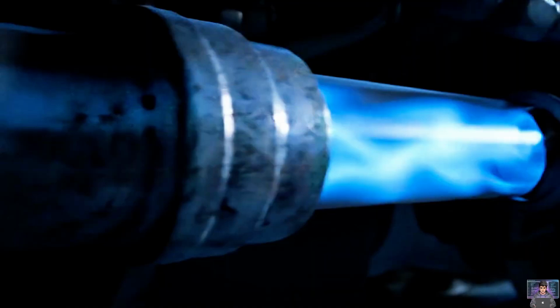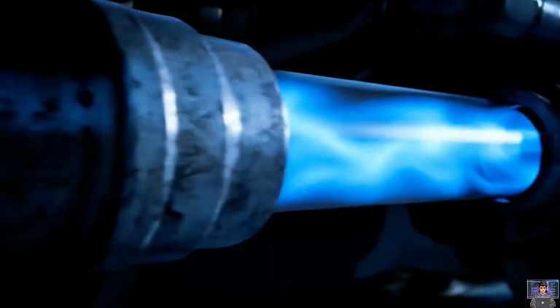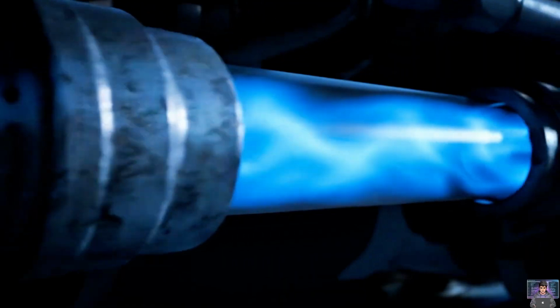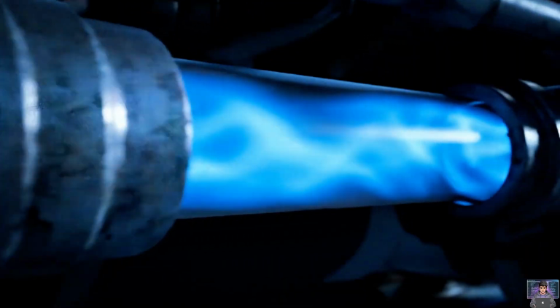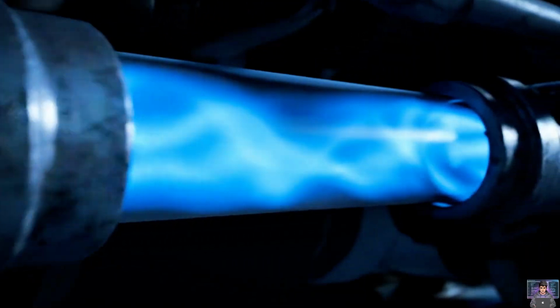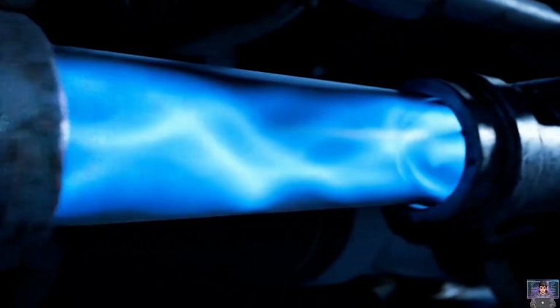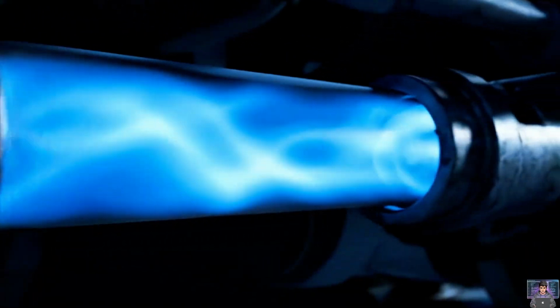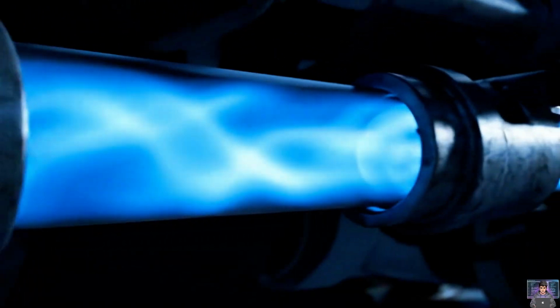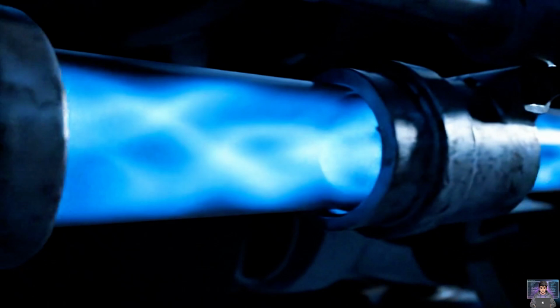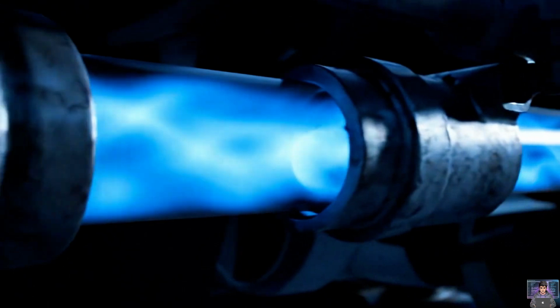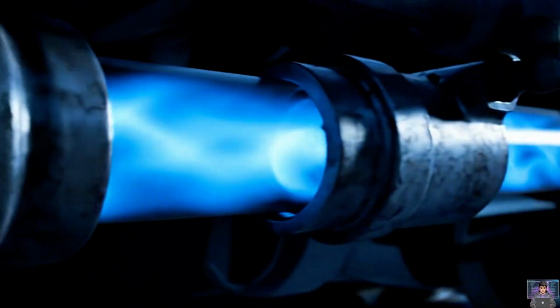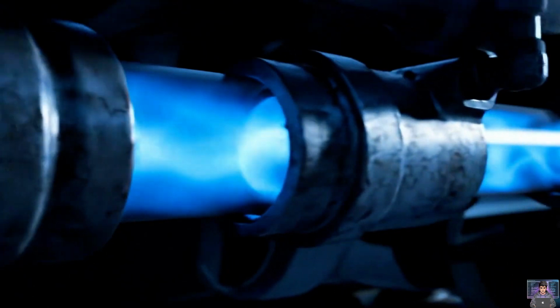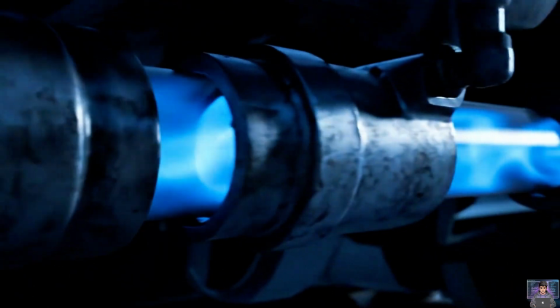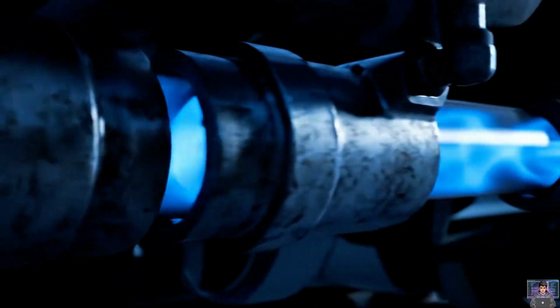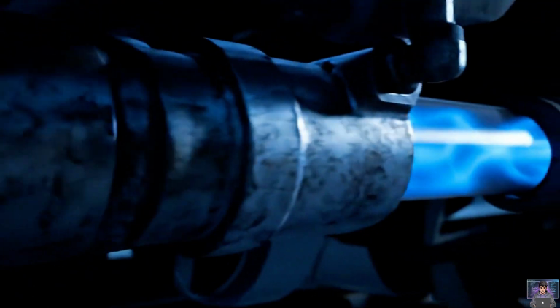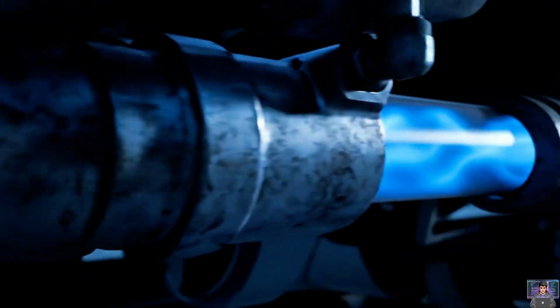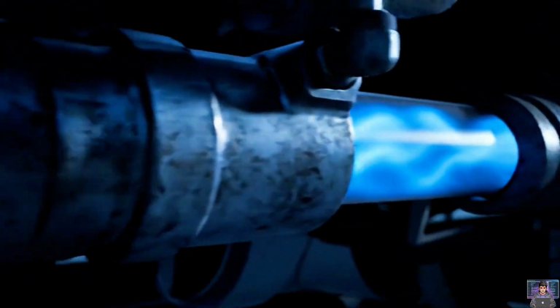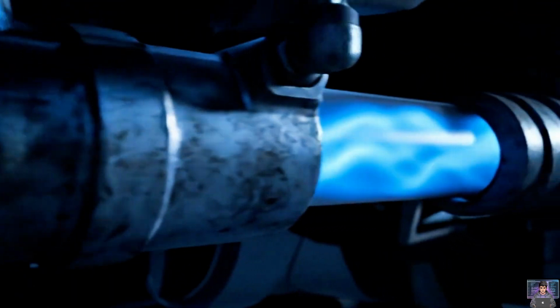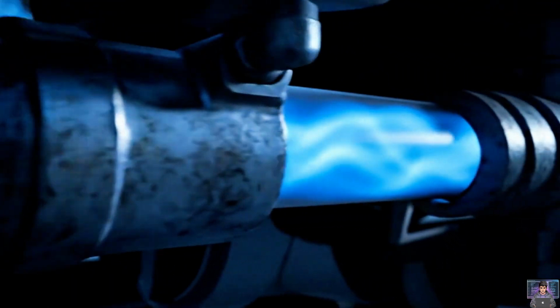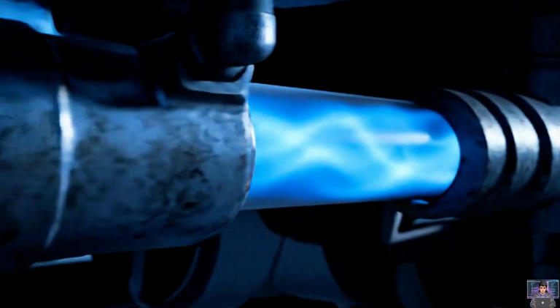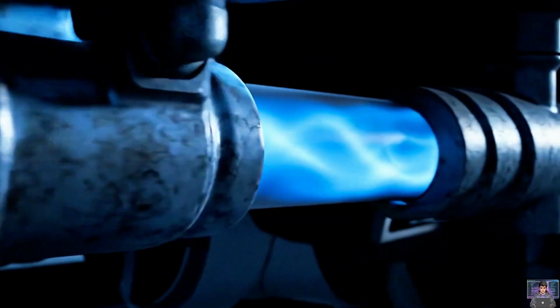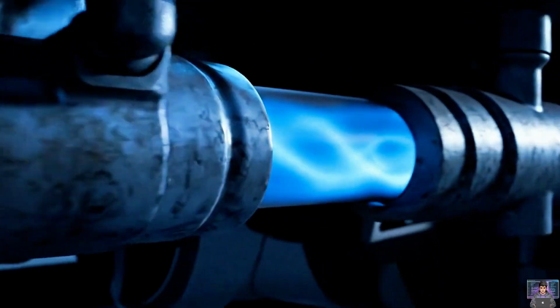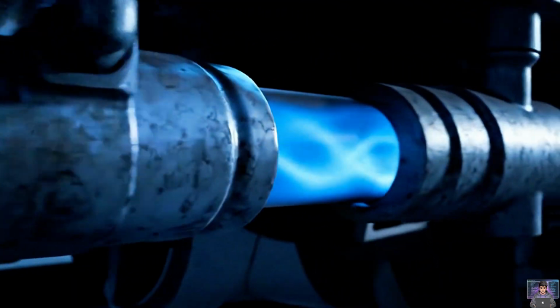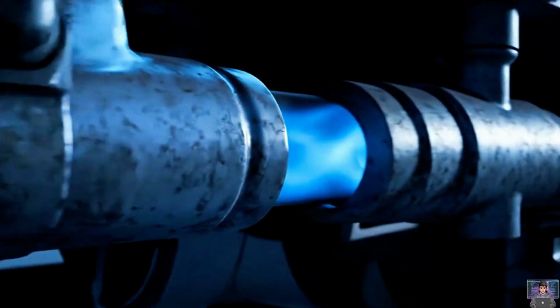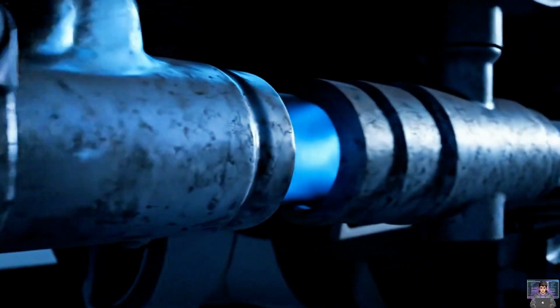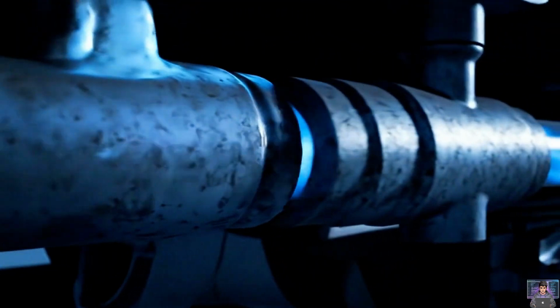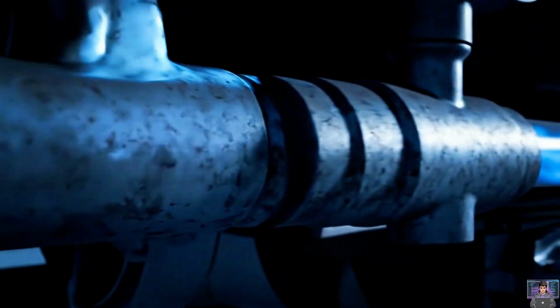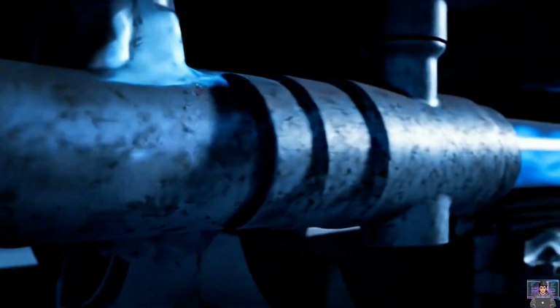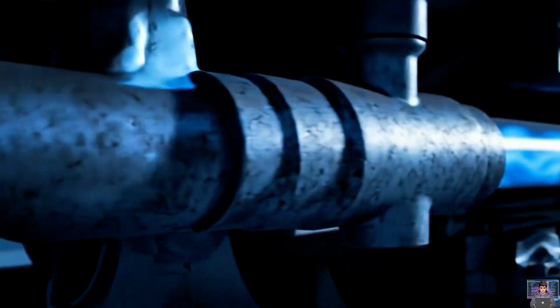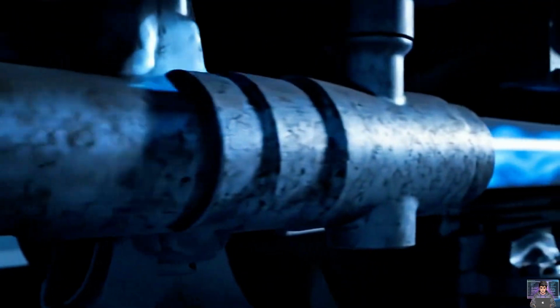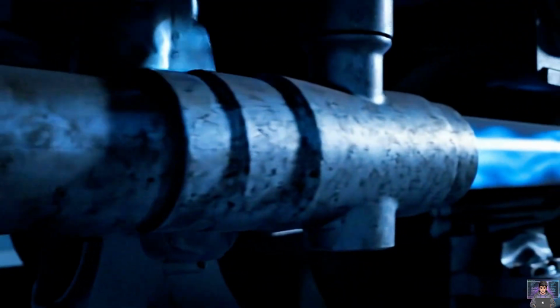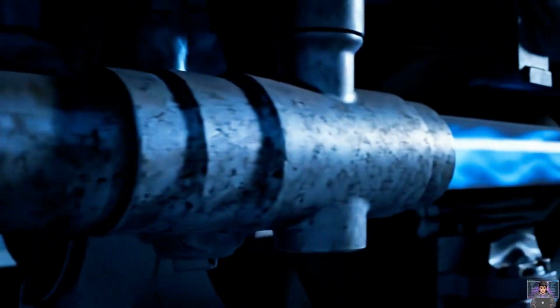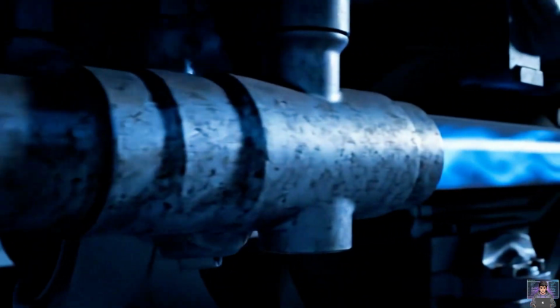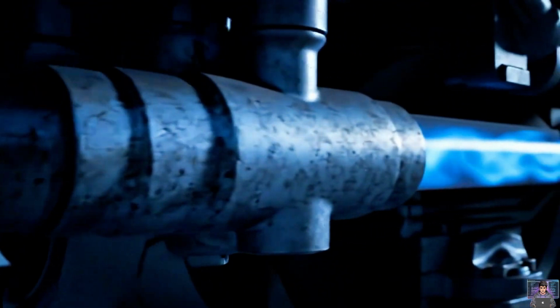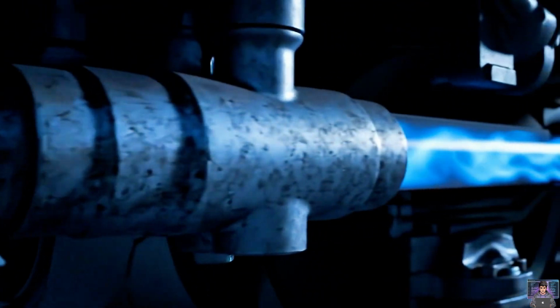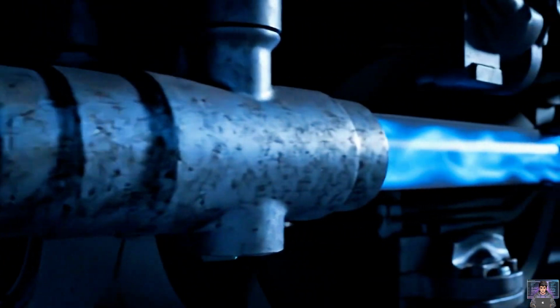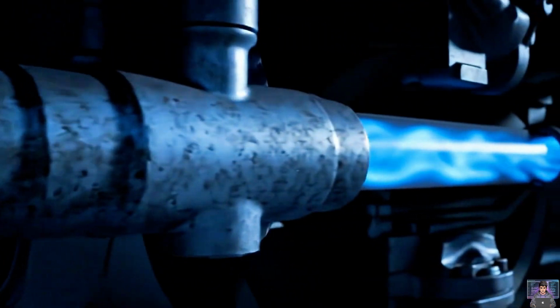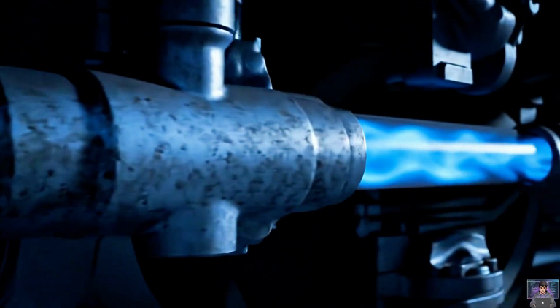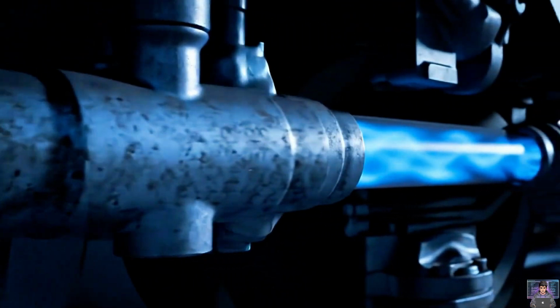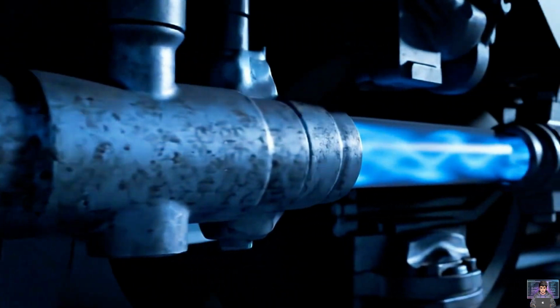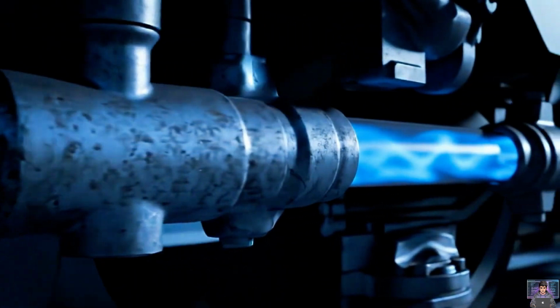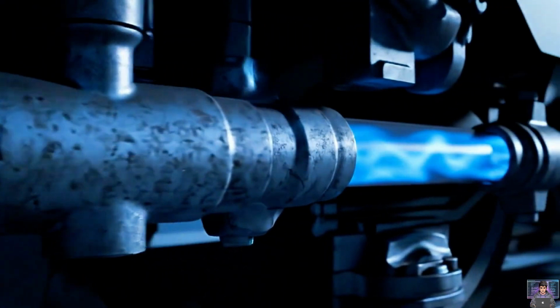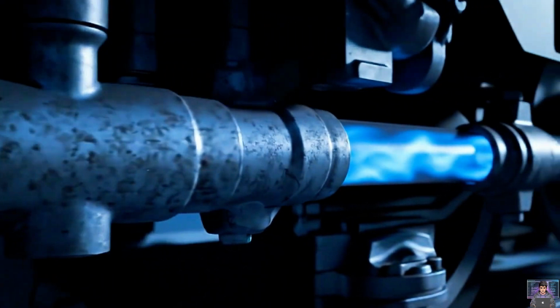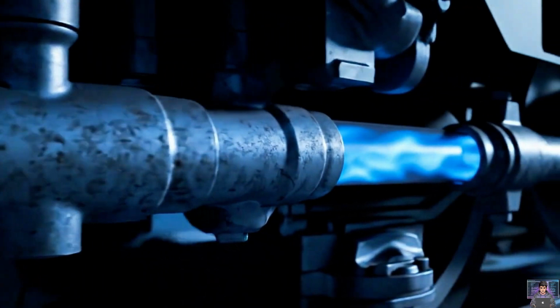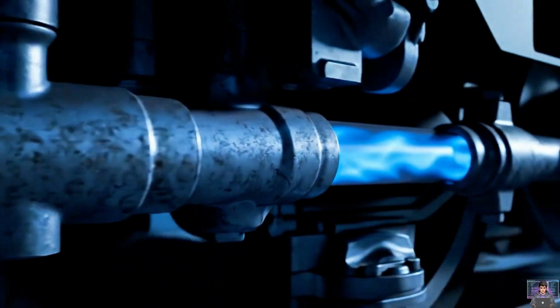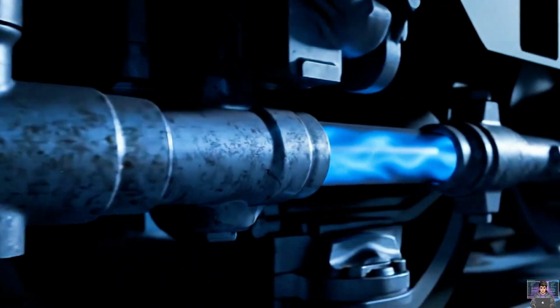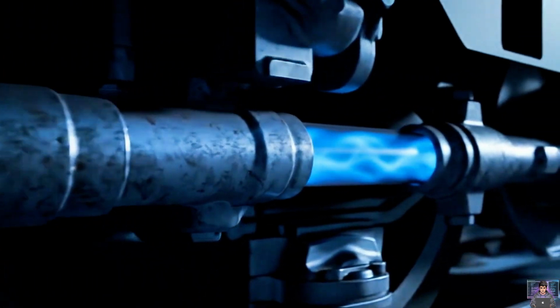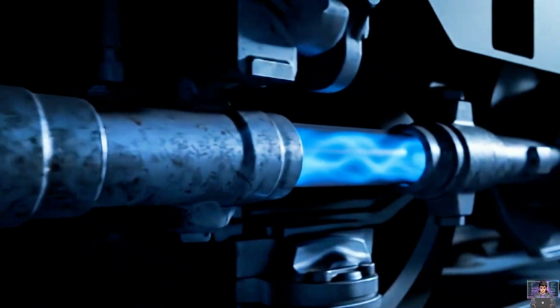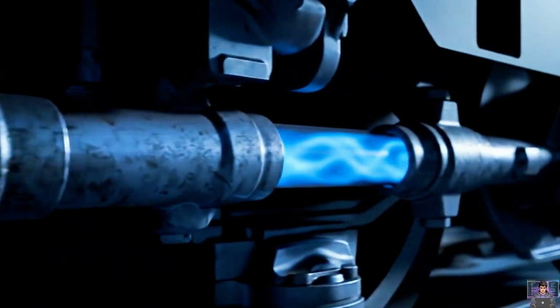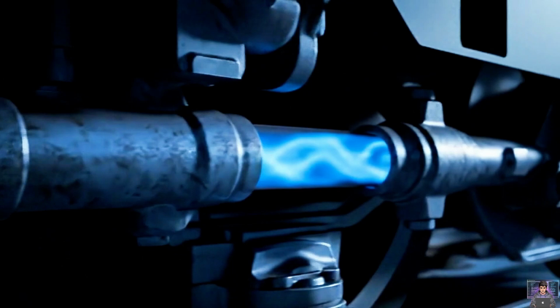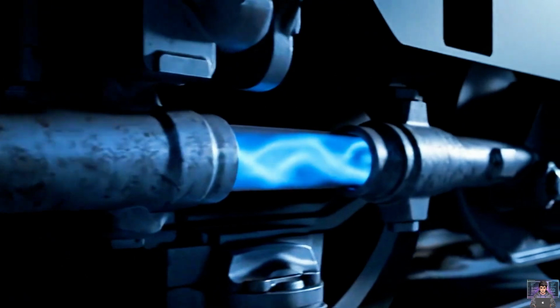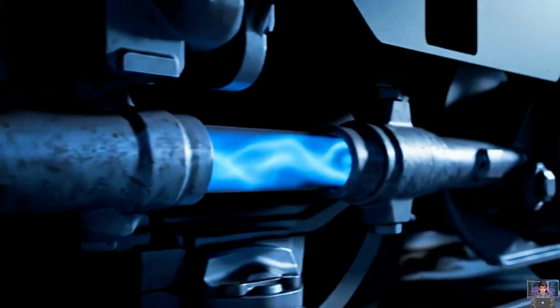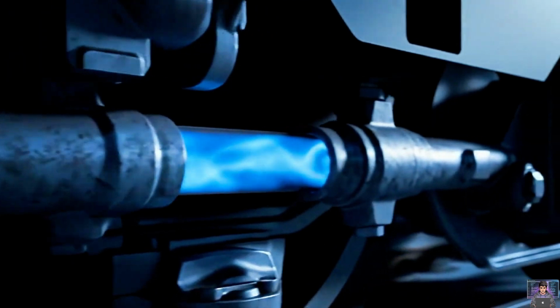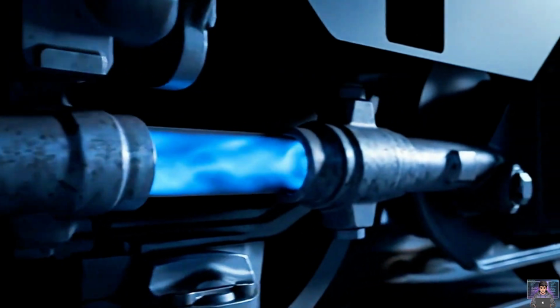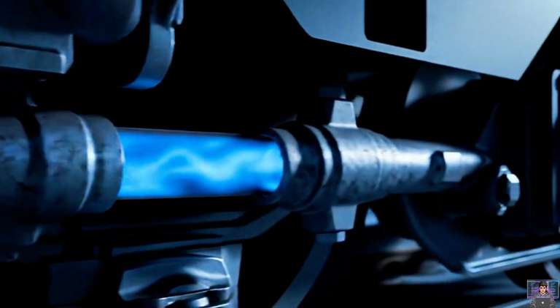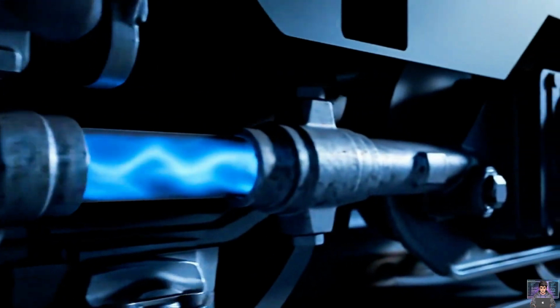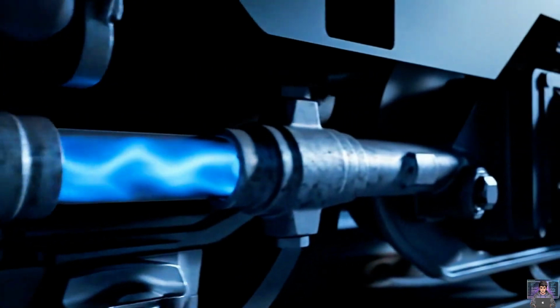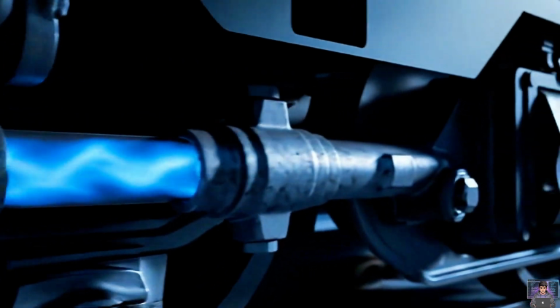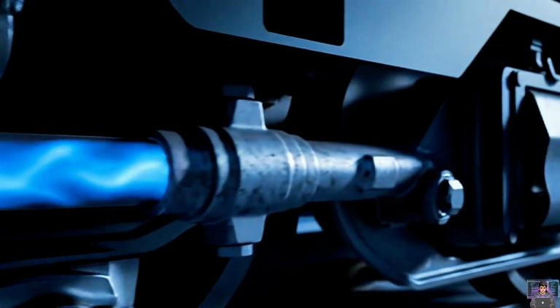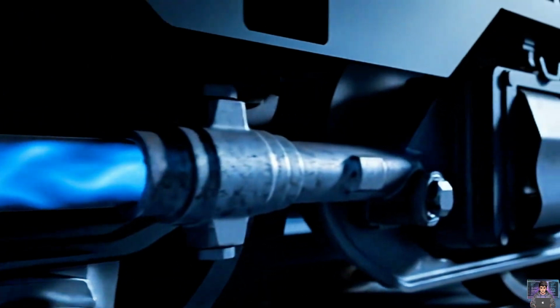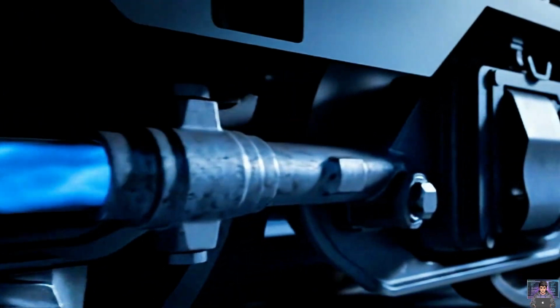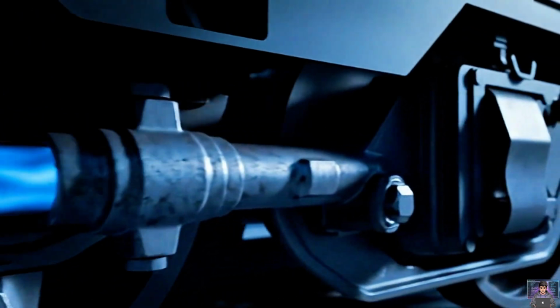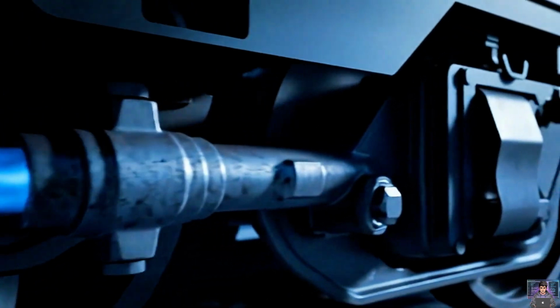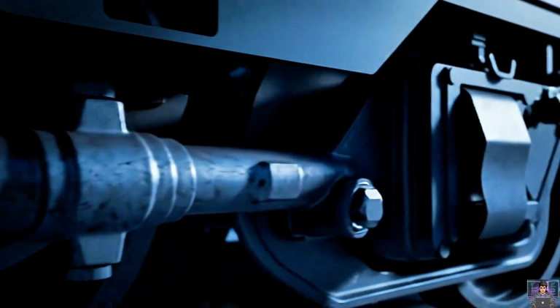A main brake pipe runs through the train. This pressurized lifeline controls every car's brakes — a central command line.